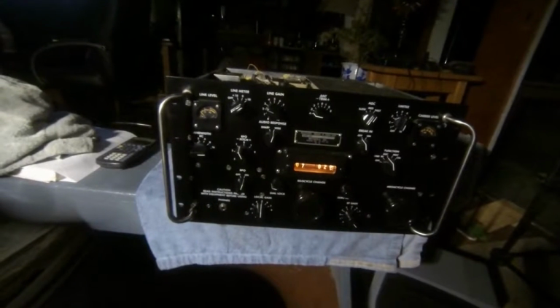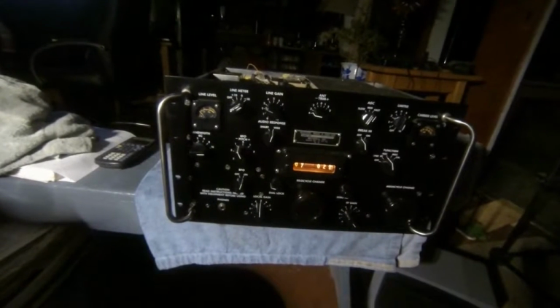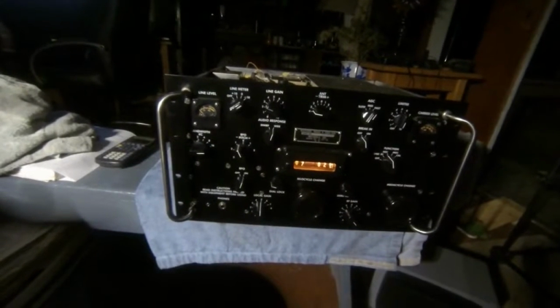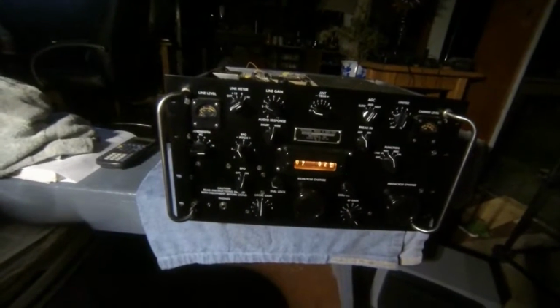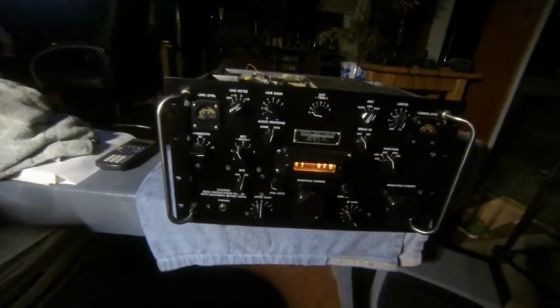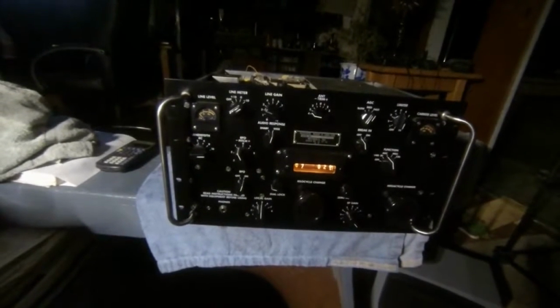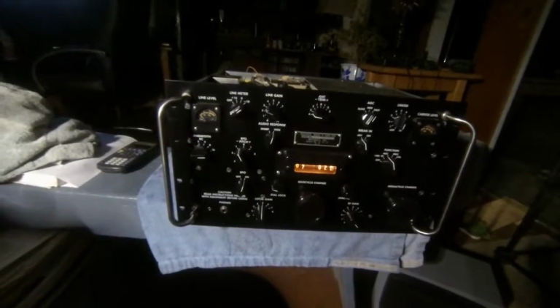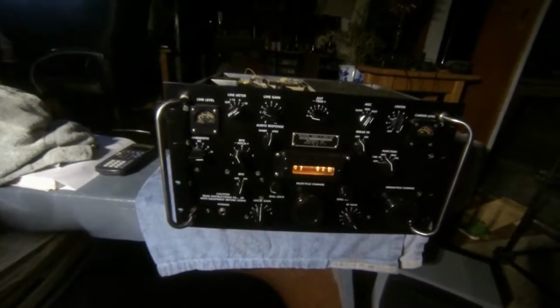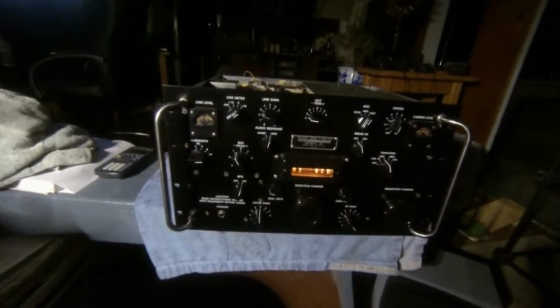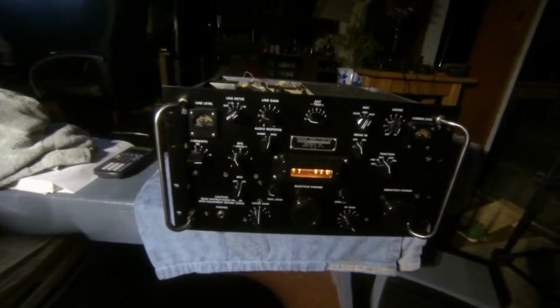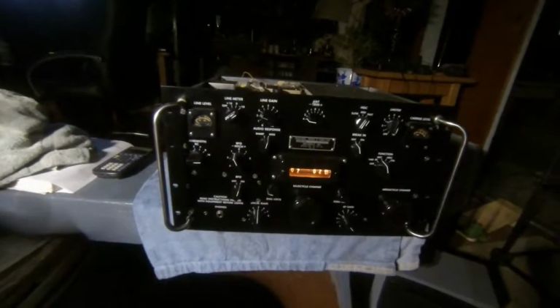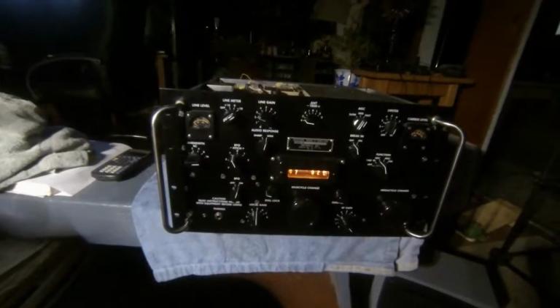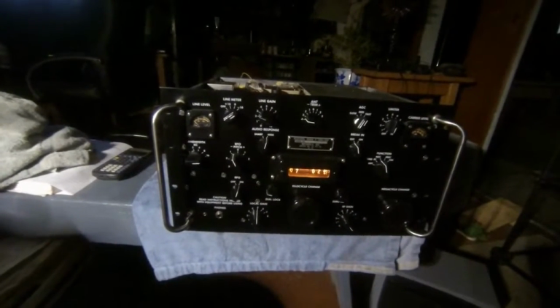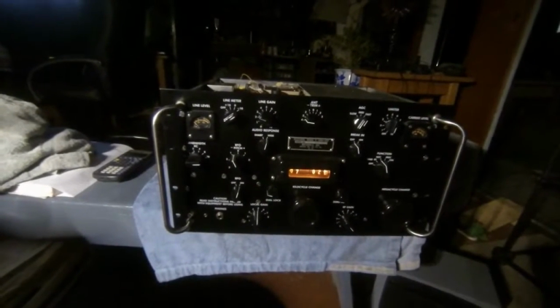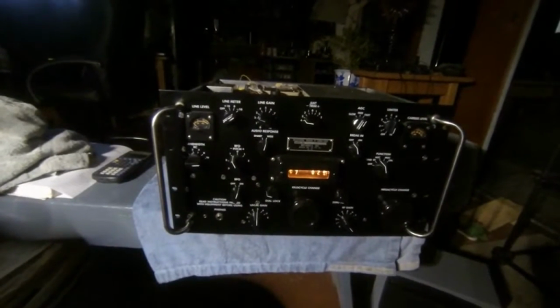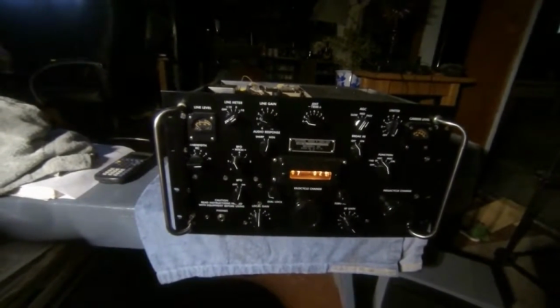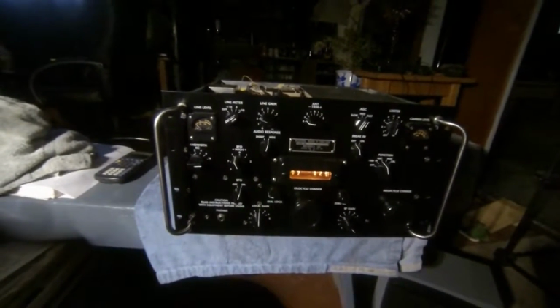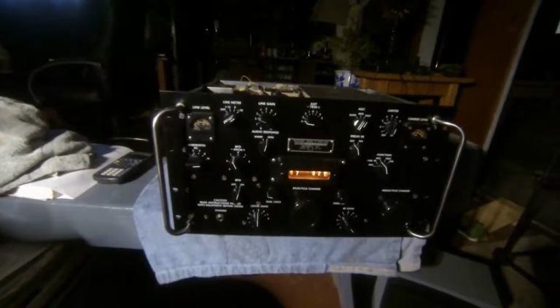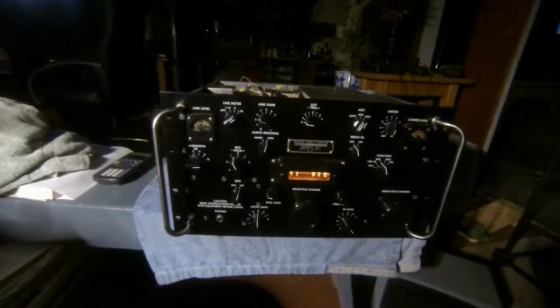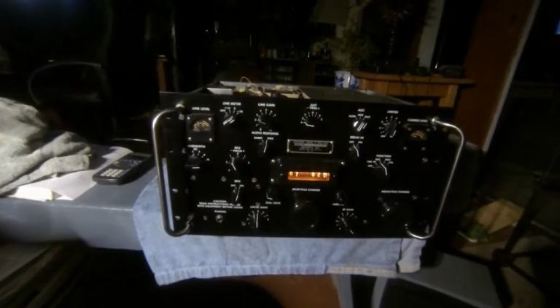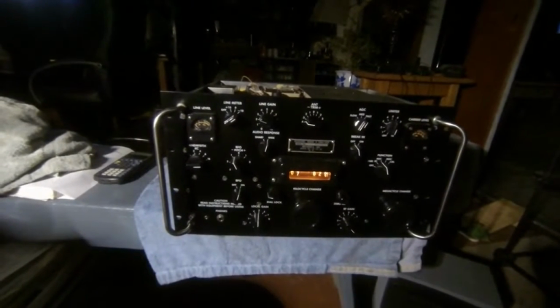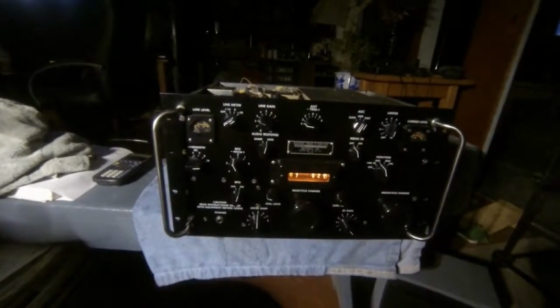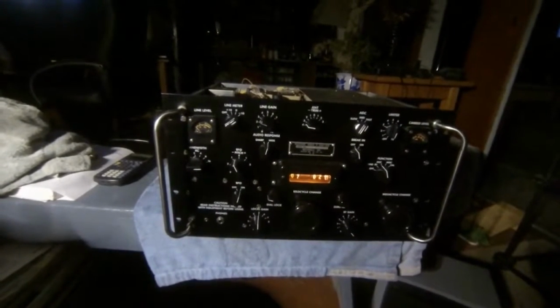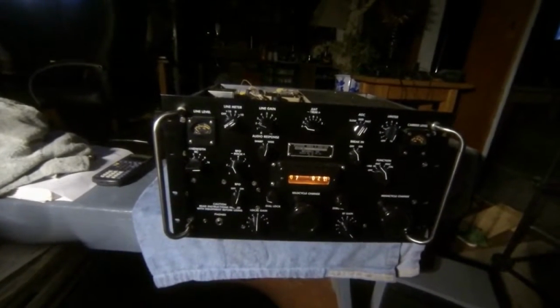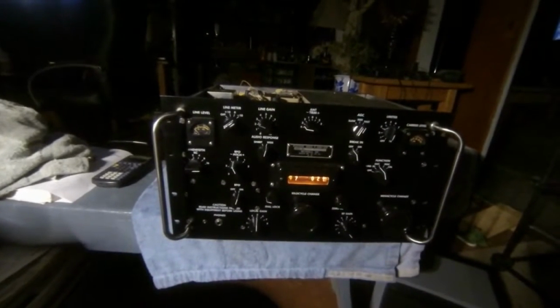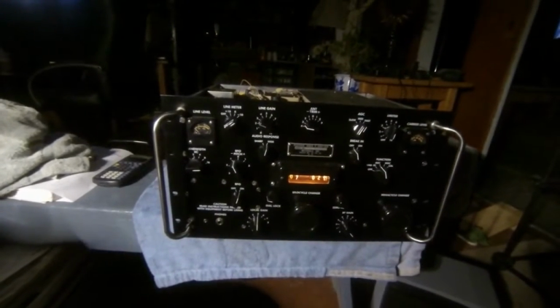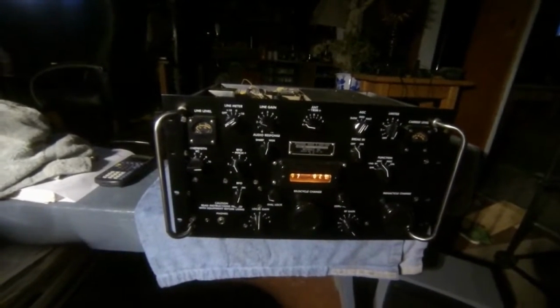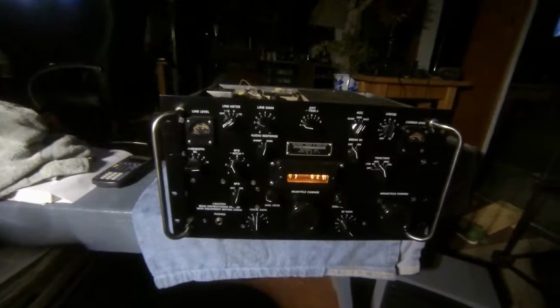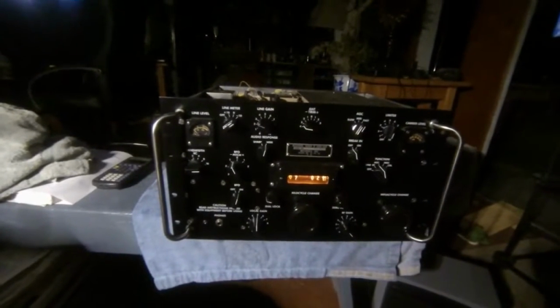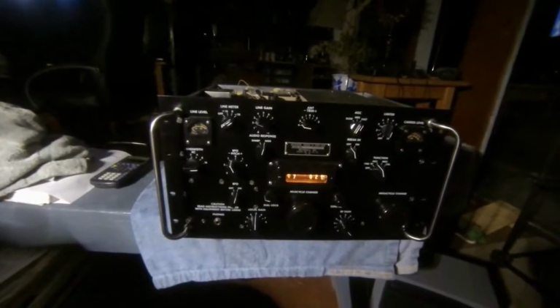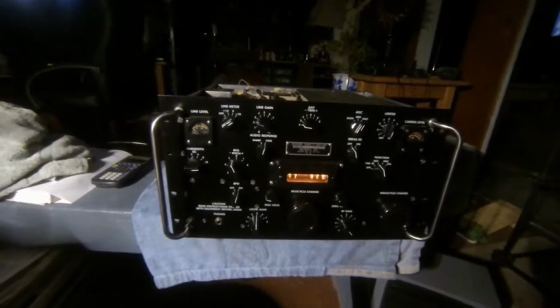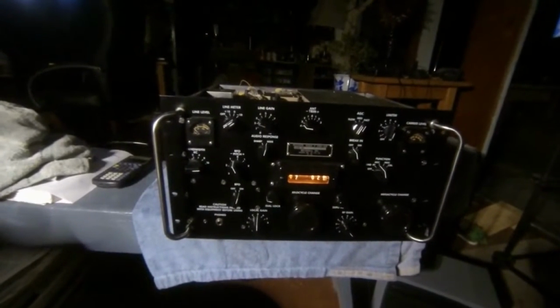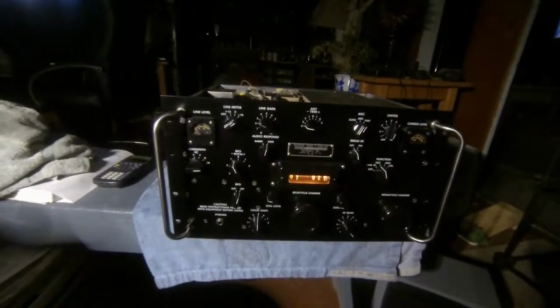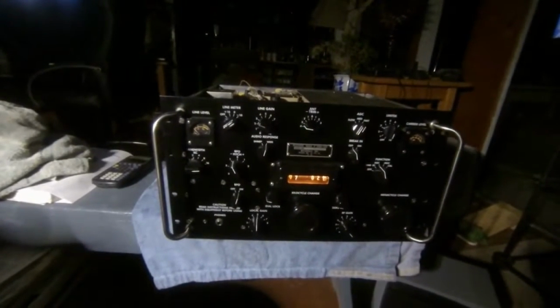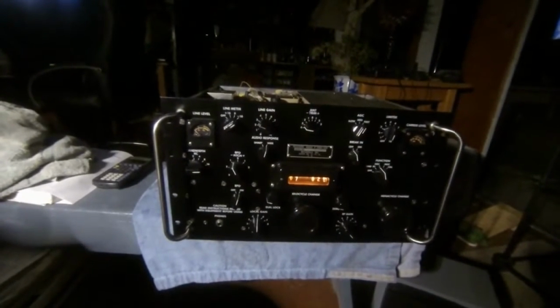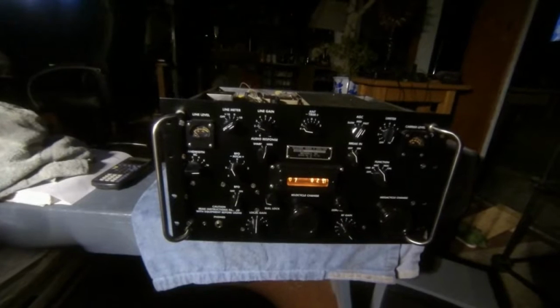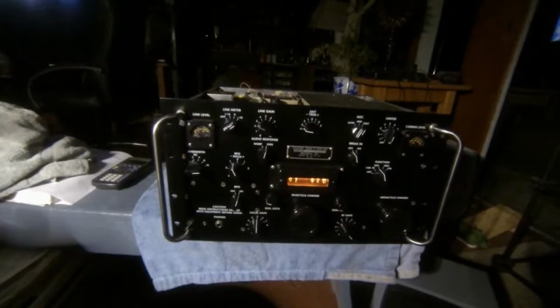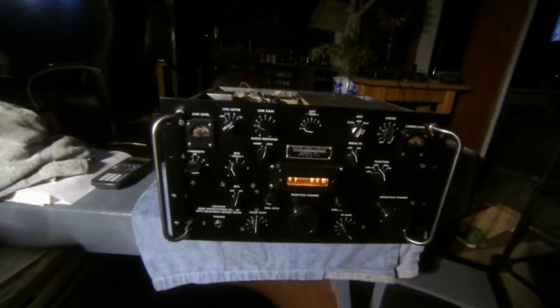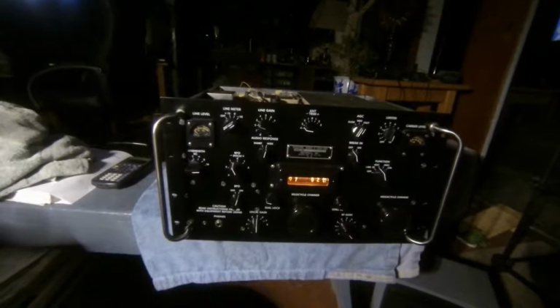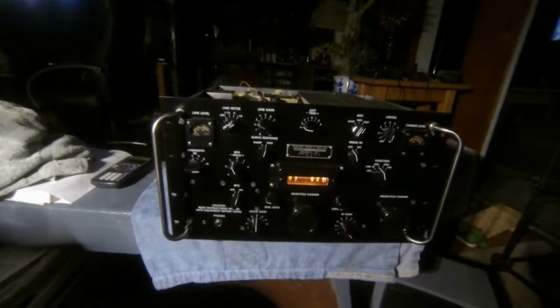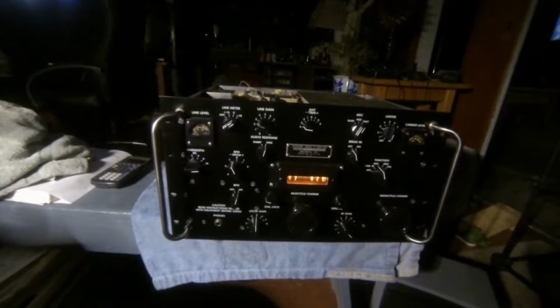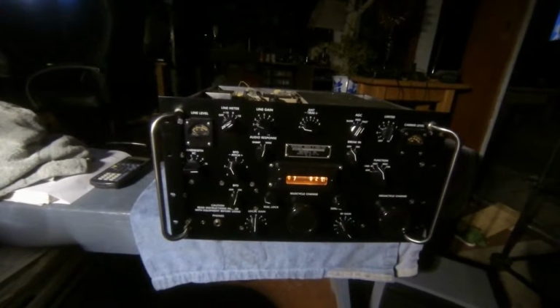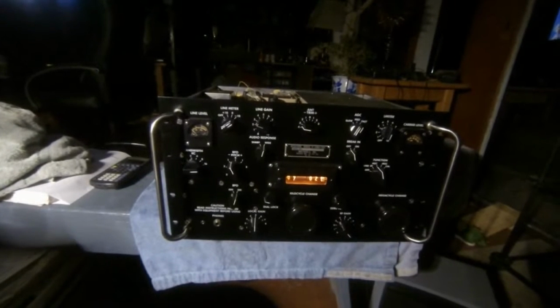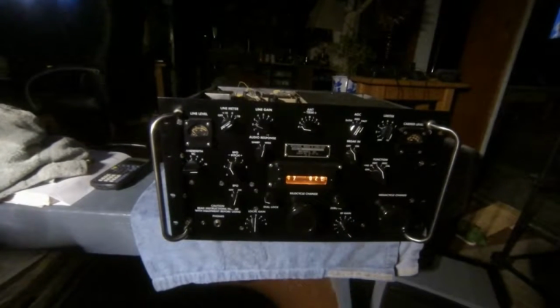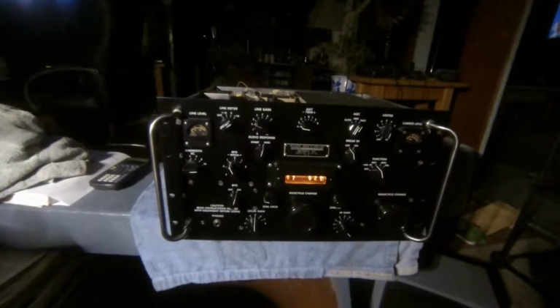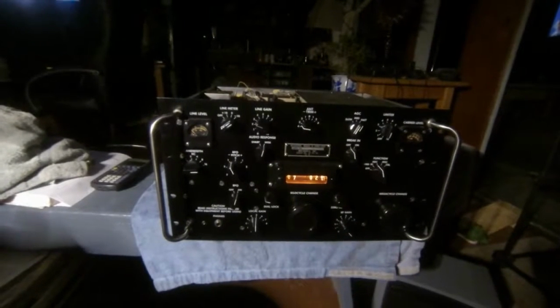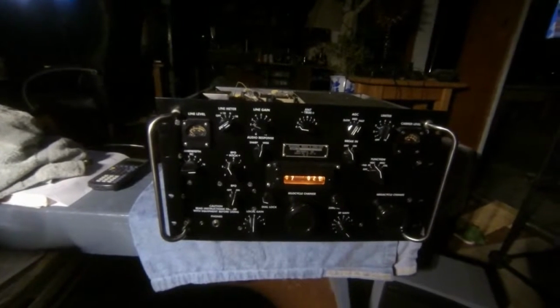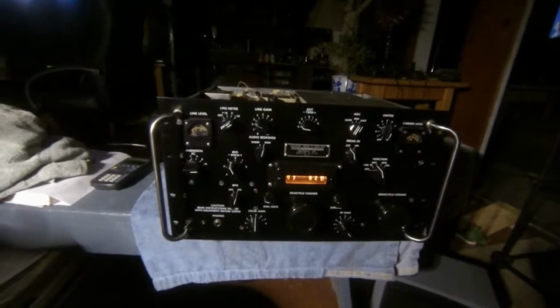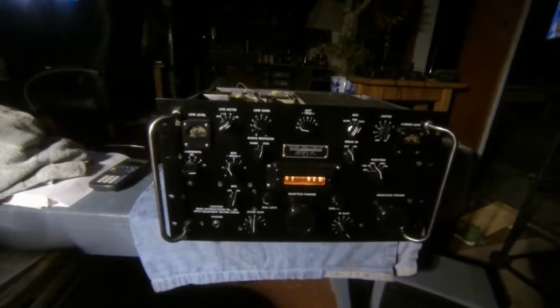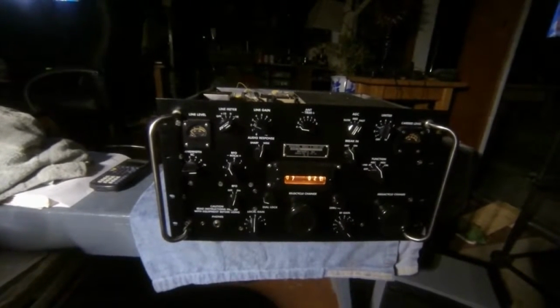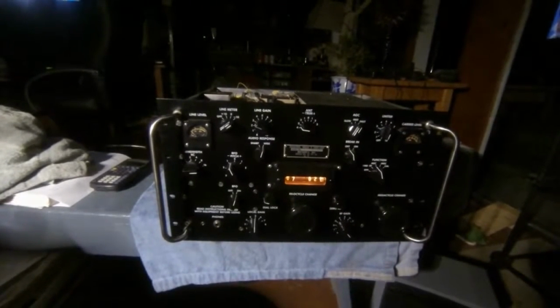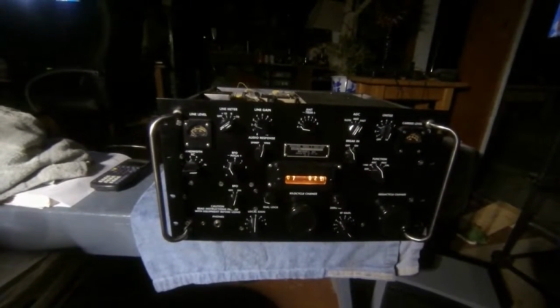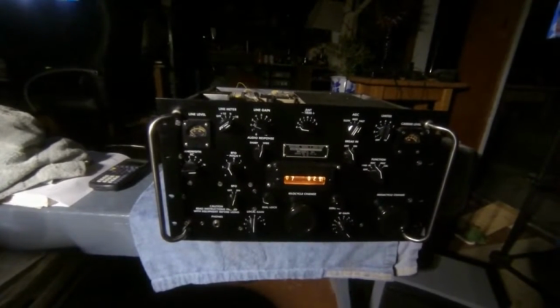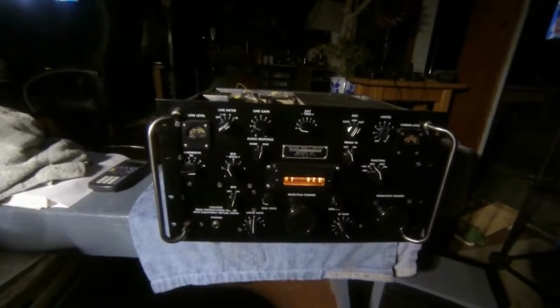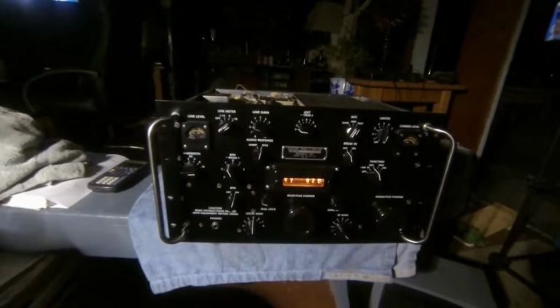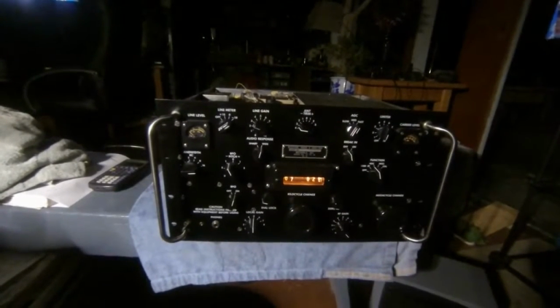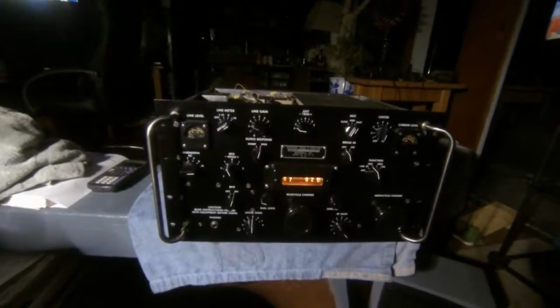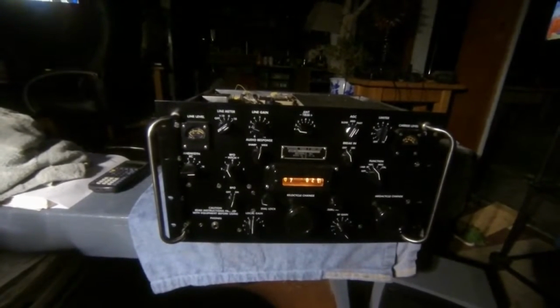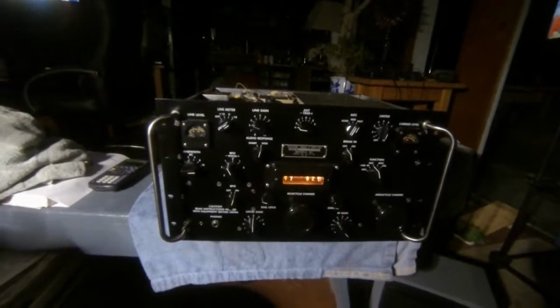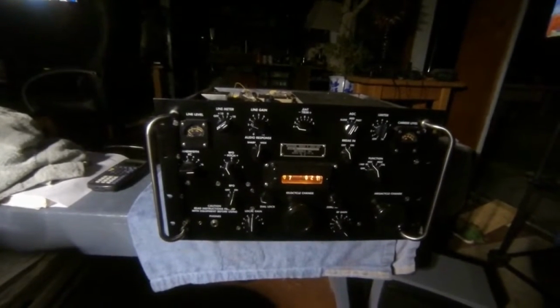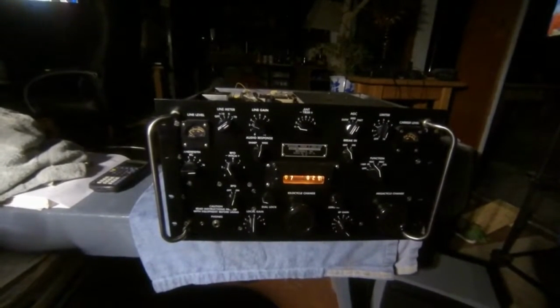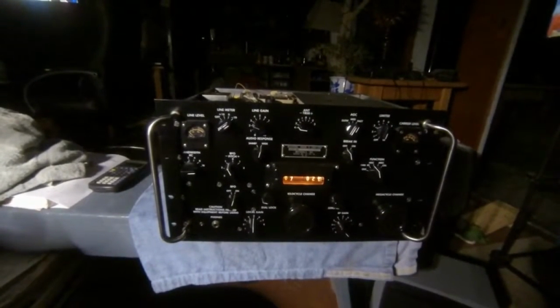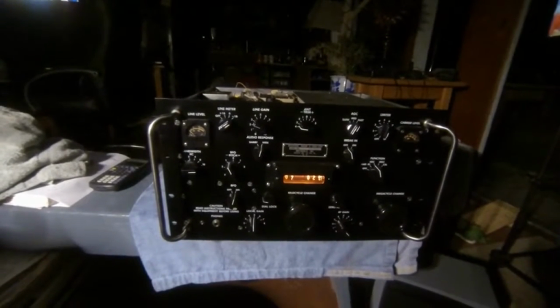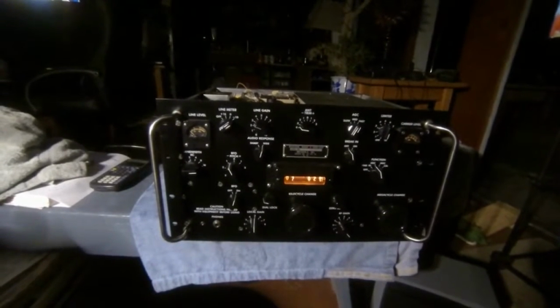Hello, this is George, KS1U. I'm here showing an R390A.